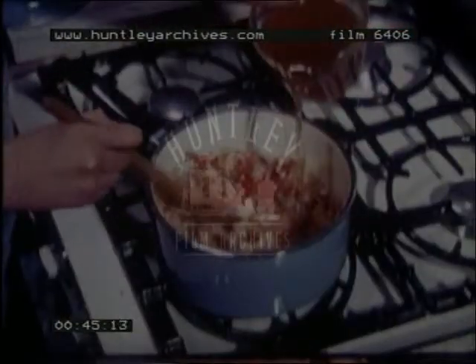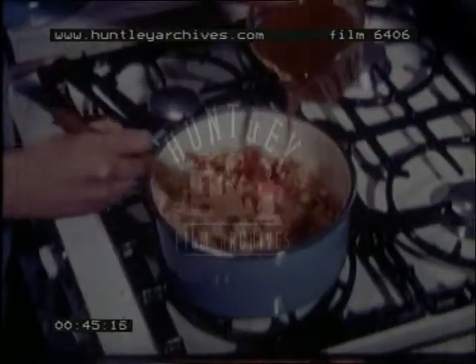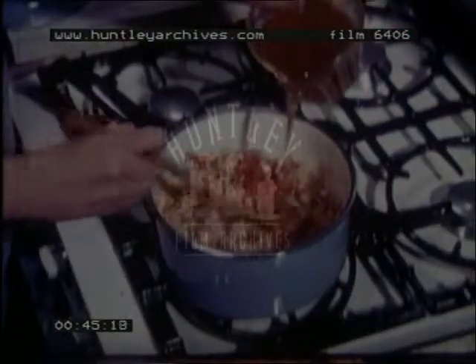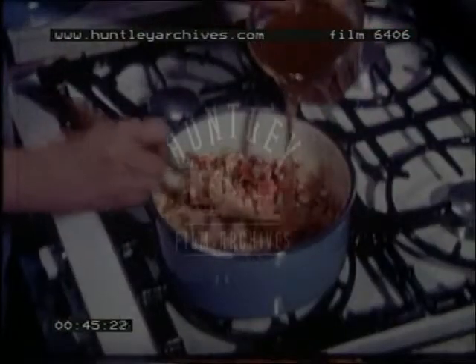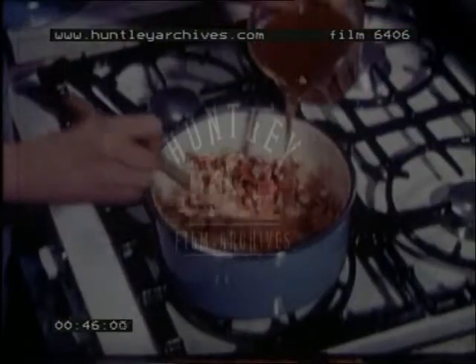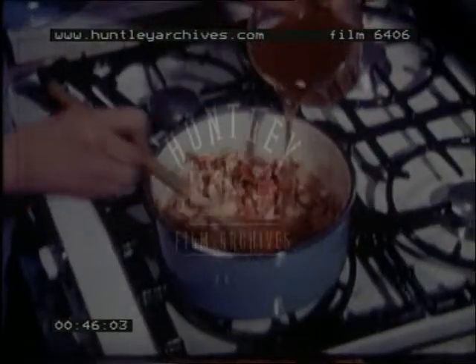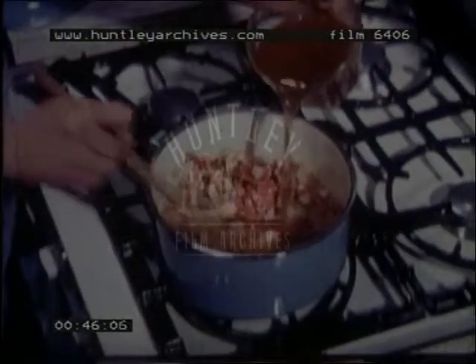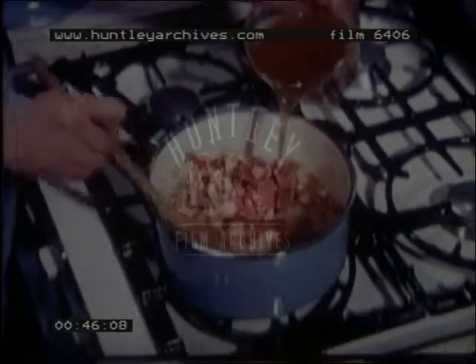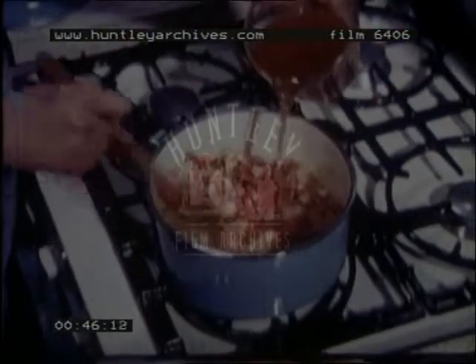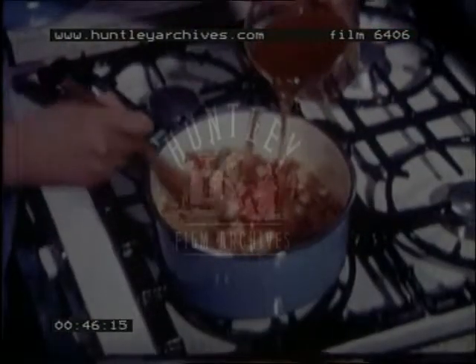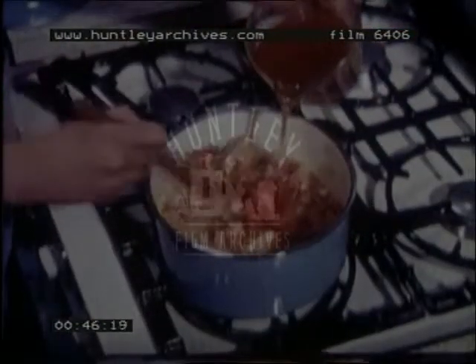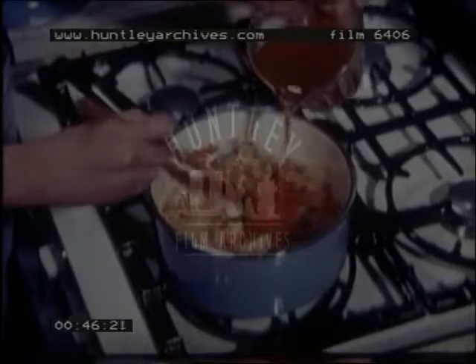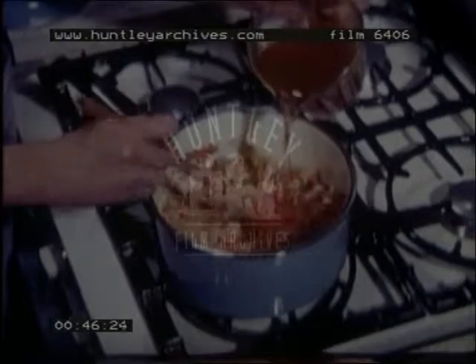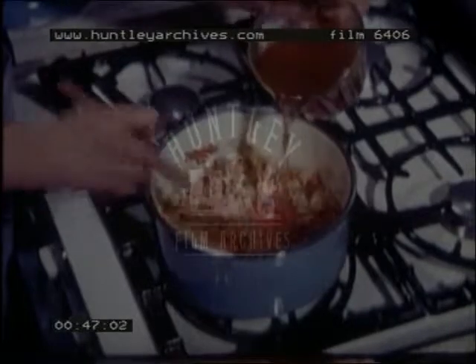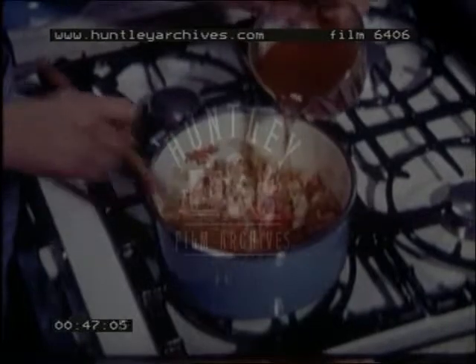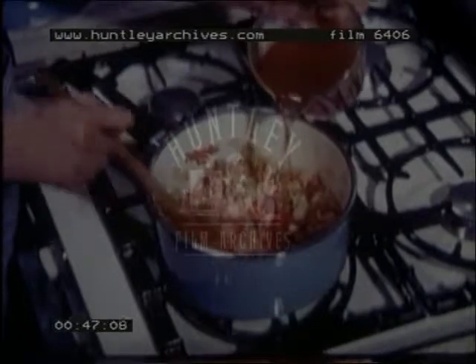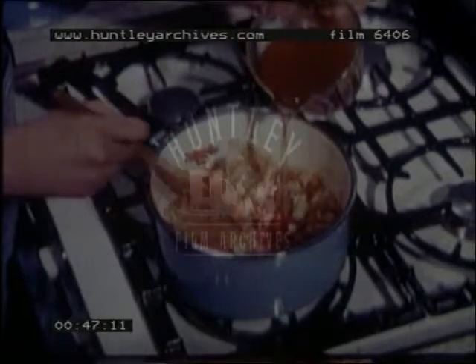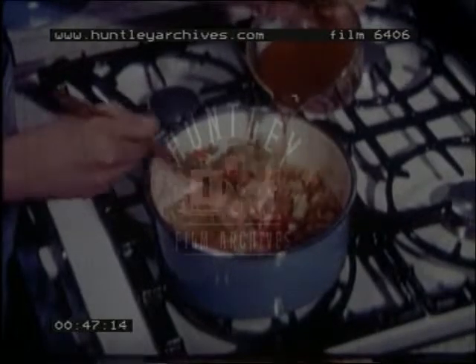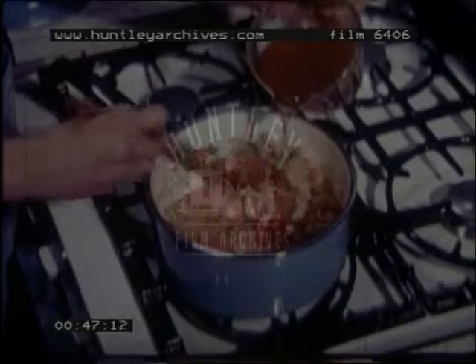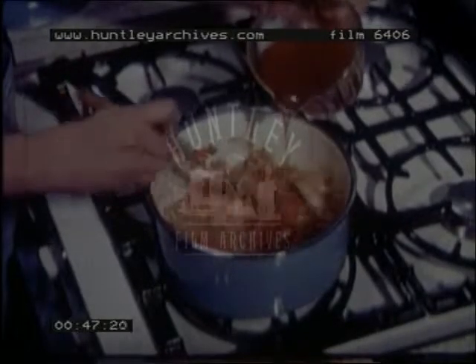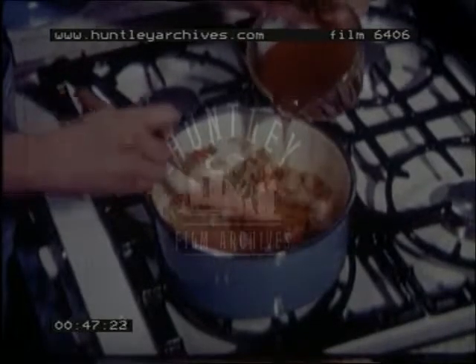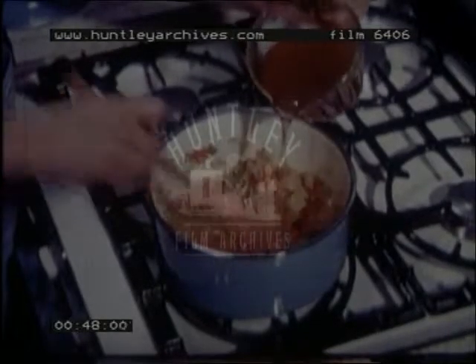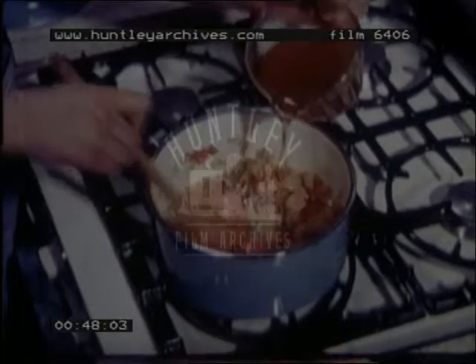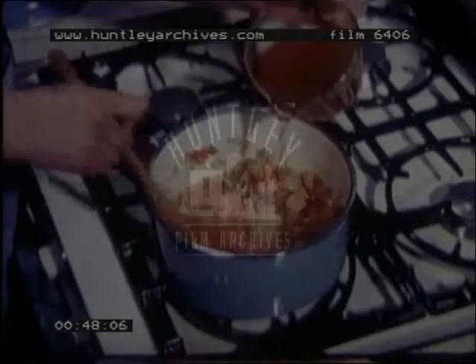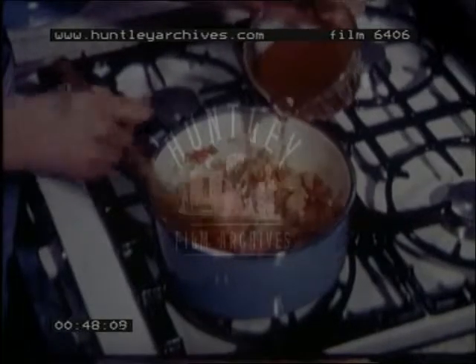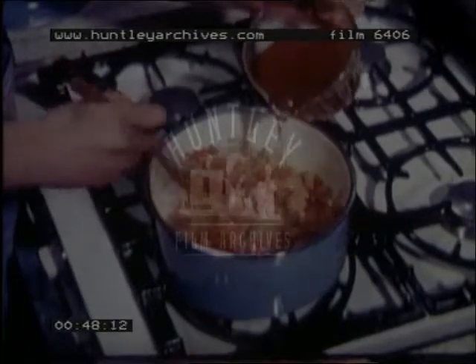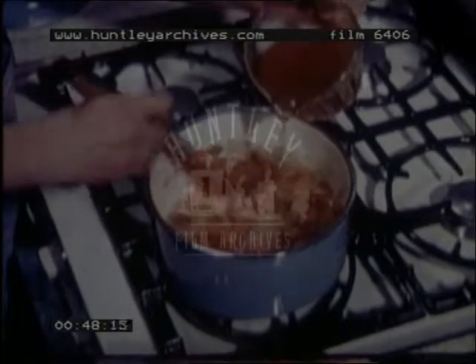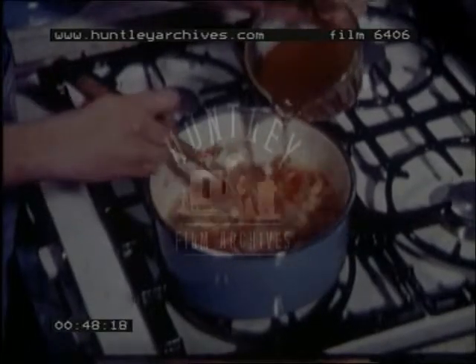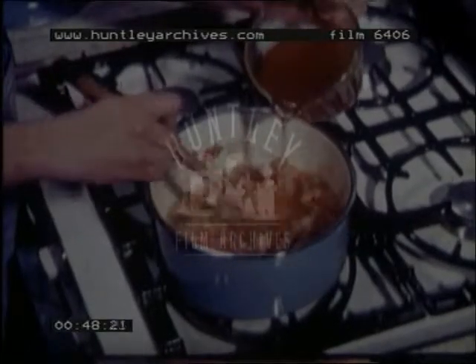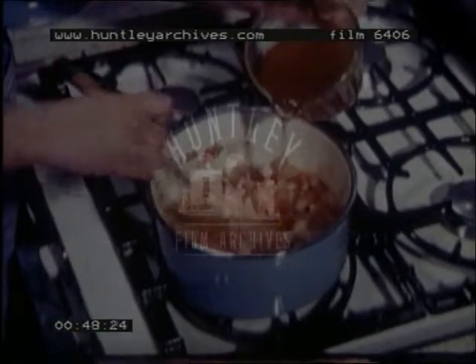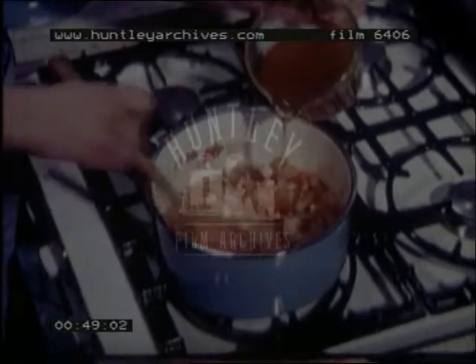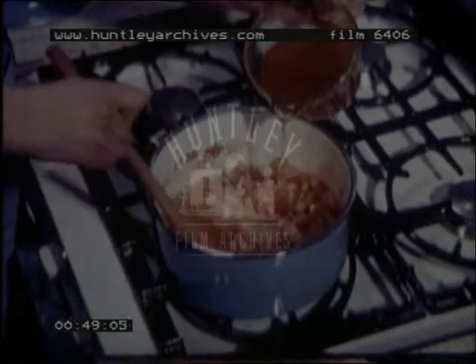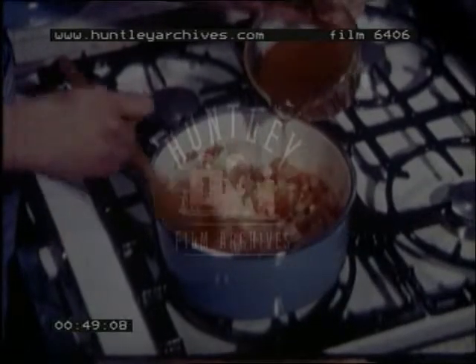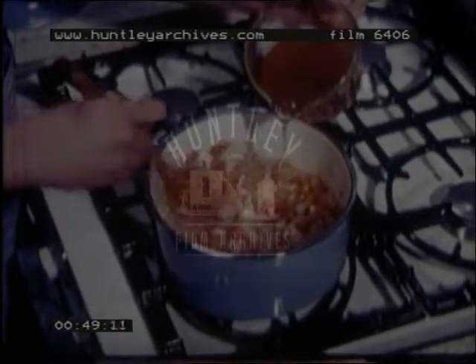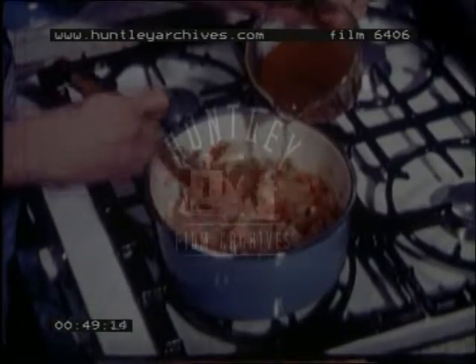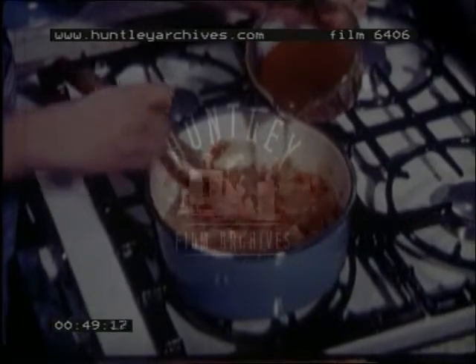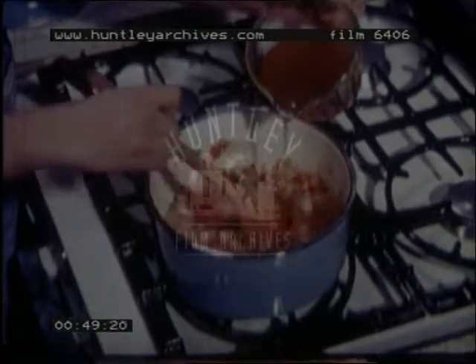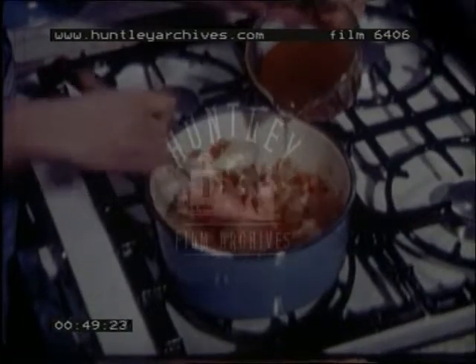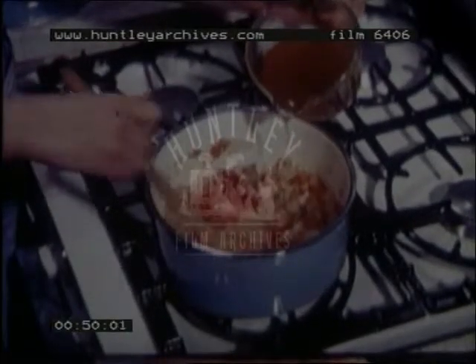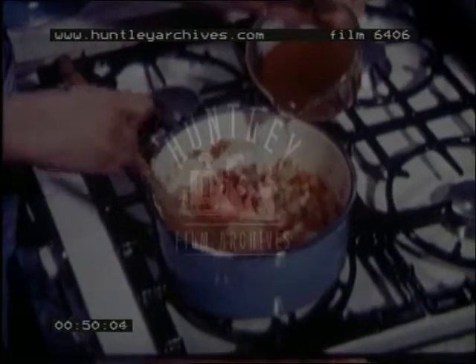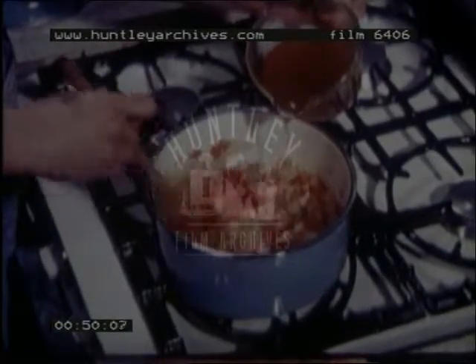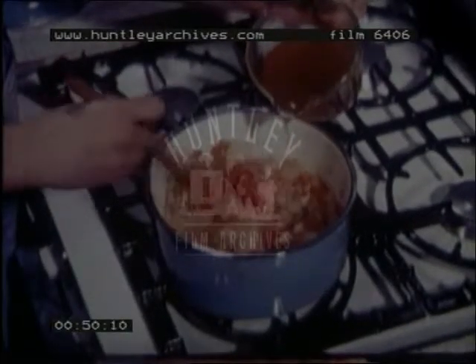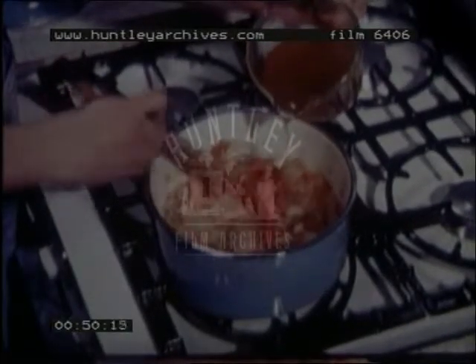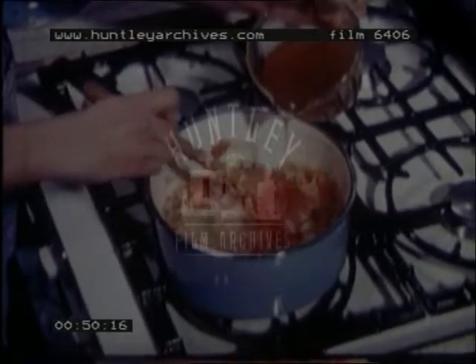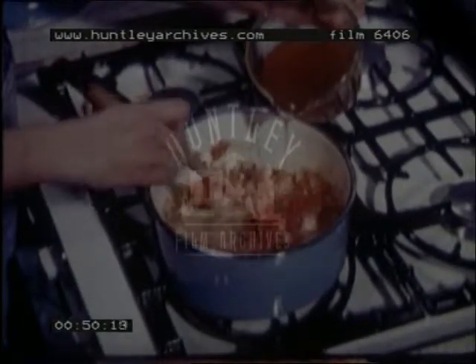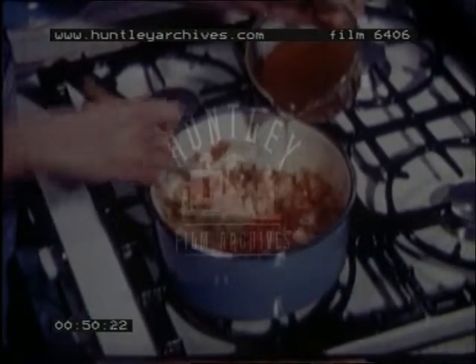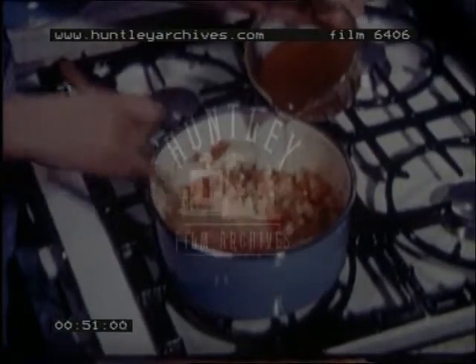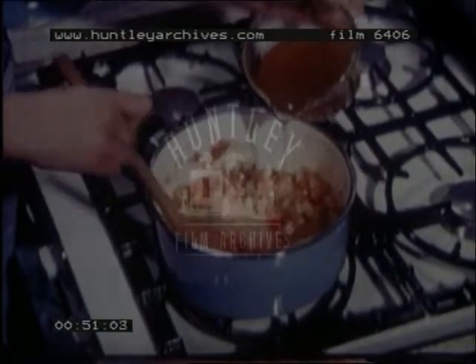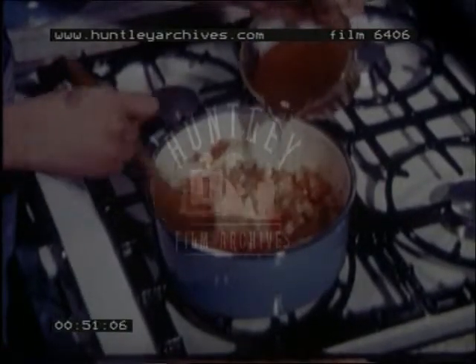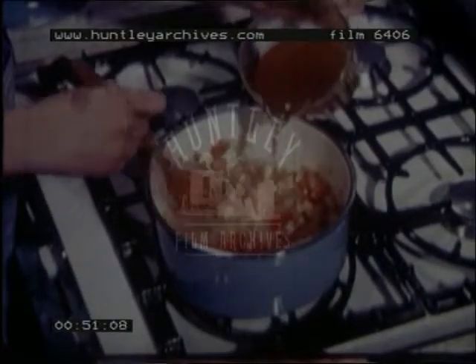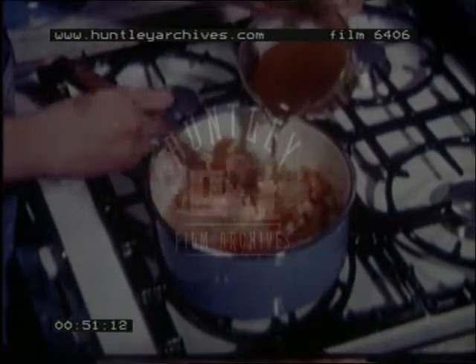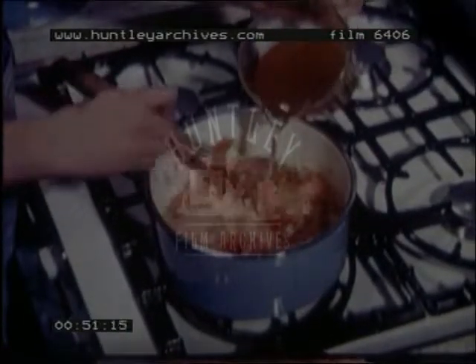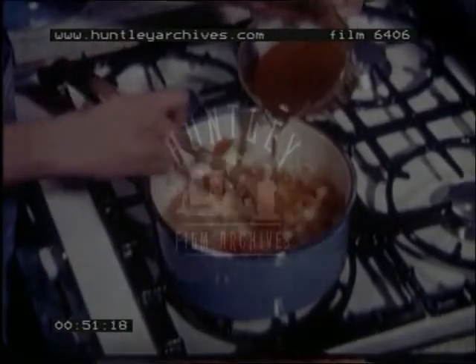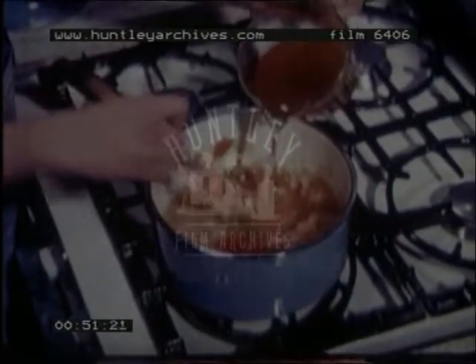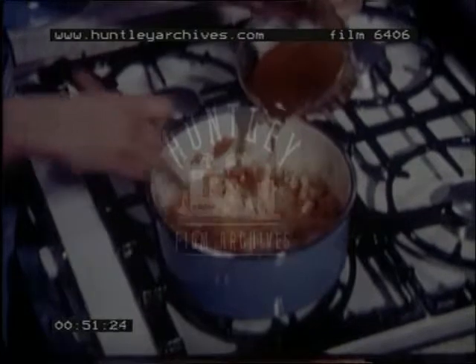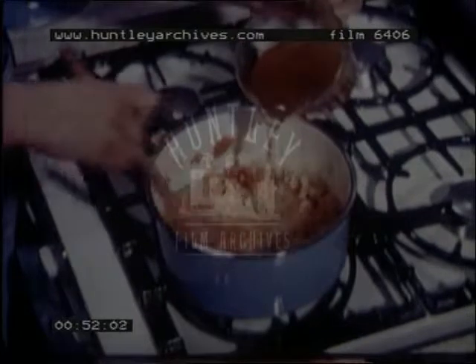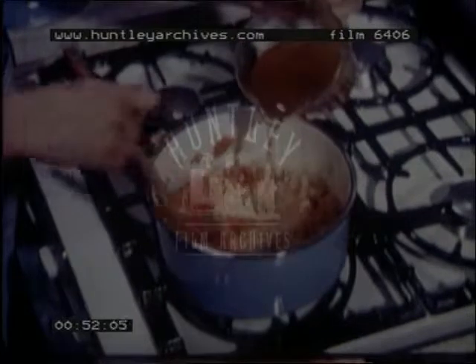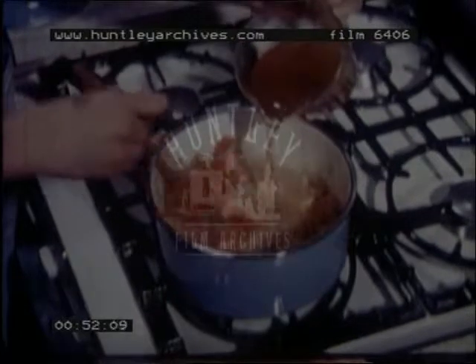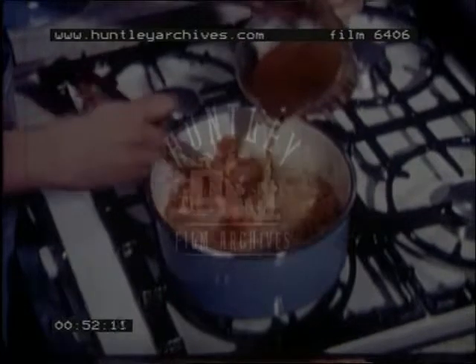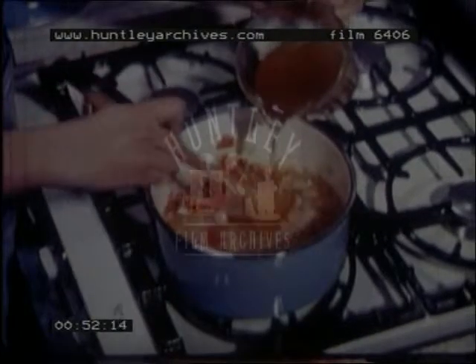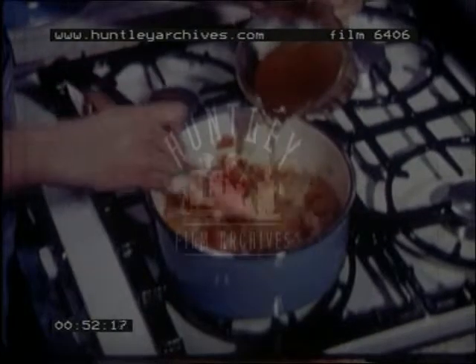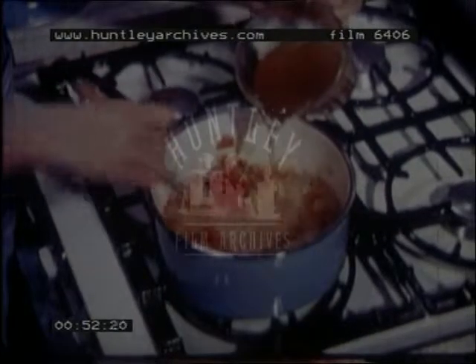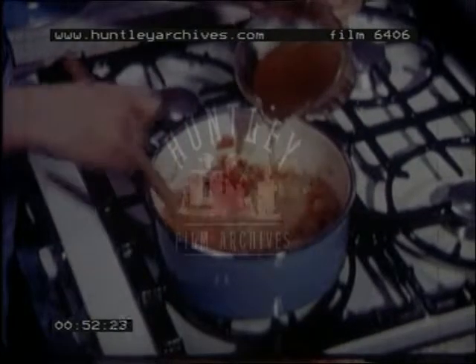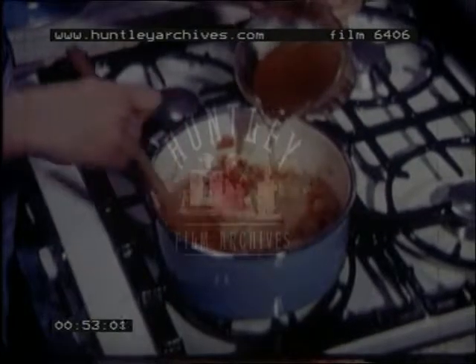Then, the recipe — your own, or from a book, or stolen from a neighbor, with your own touches added.